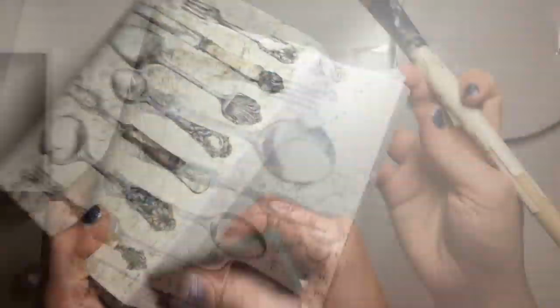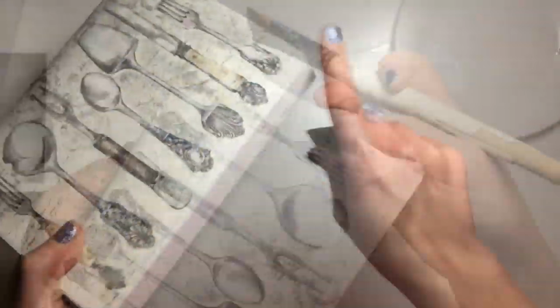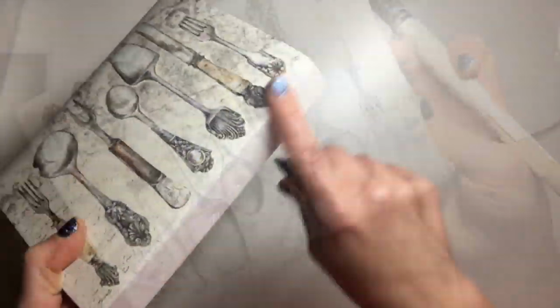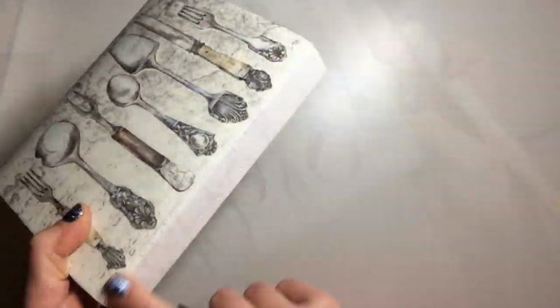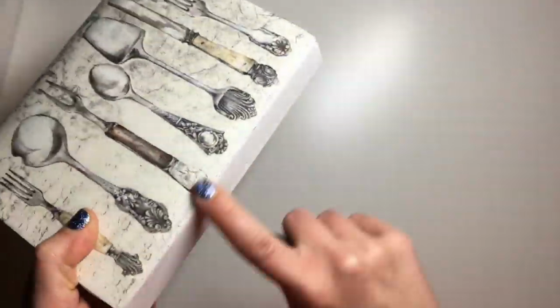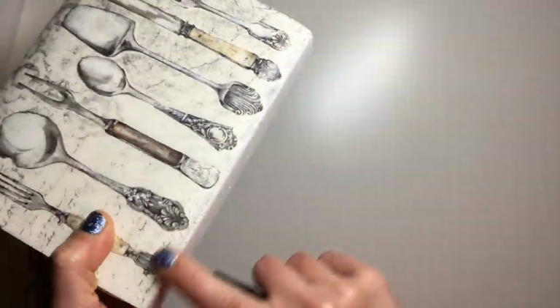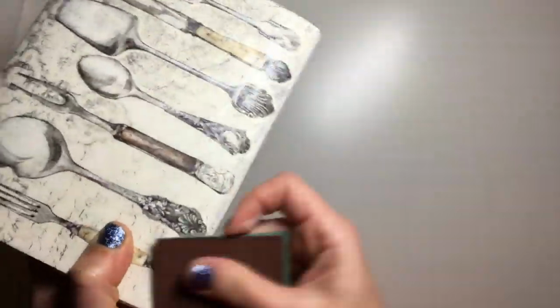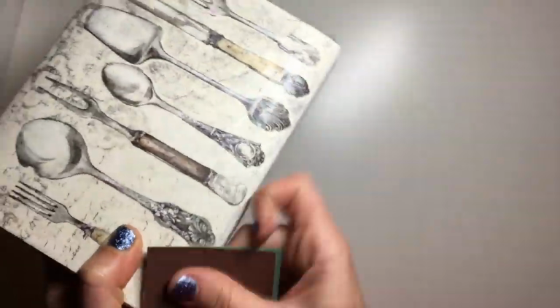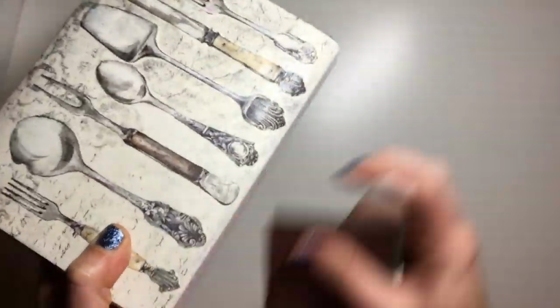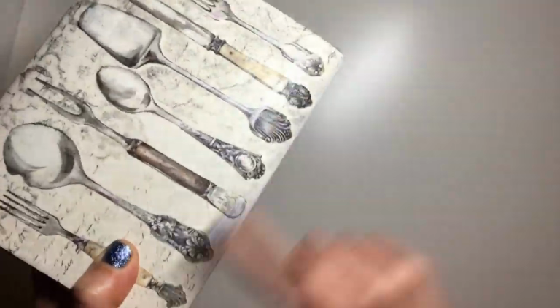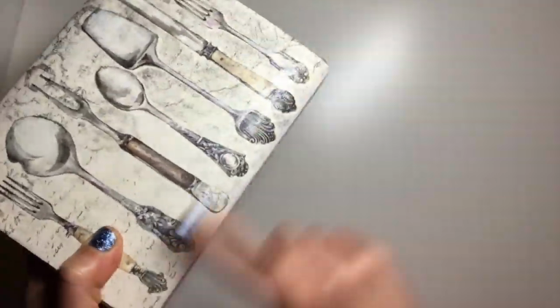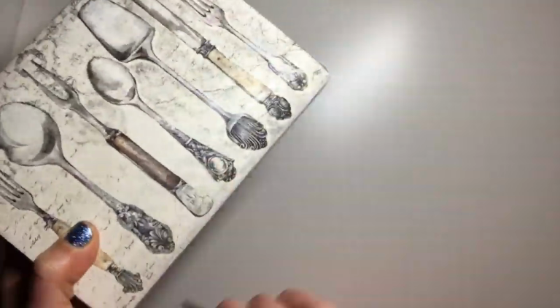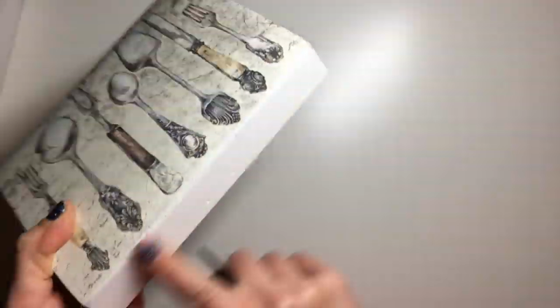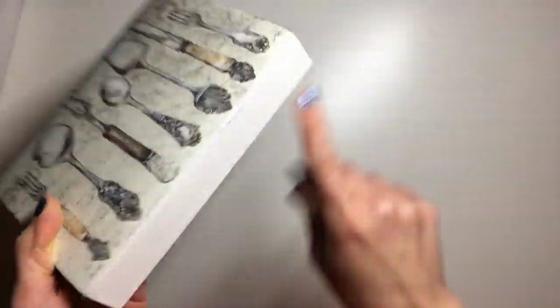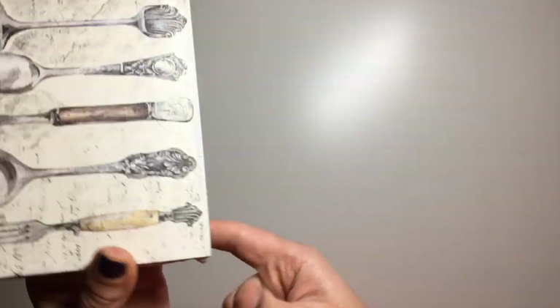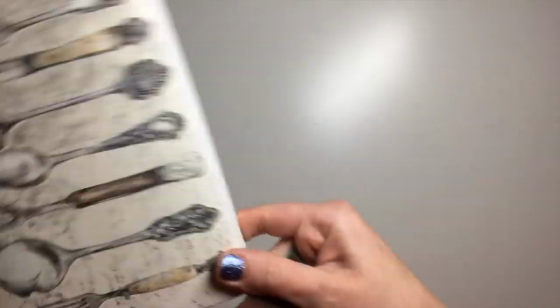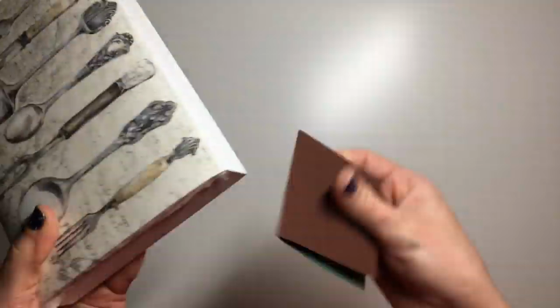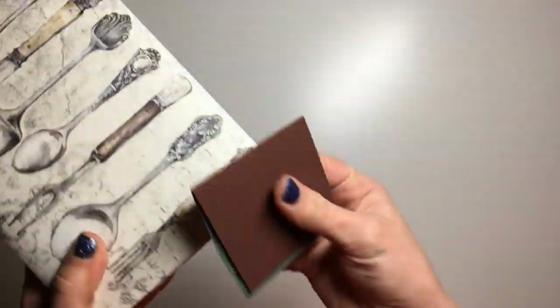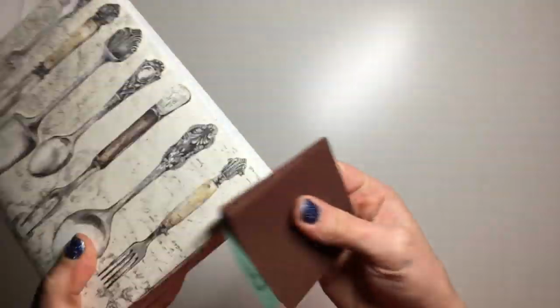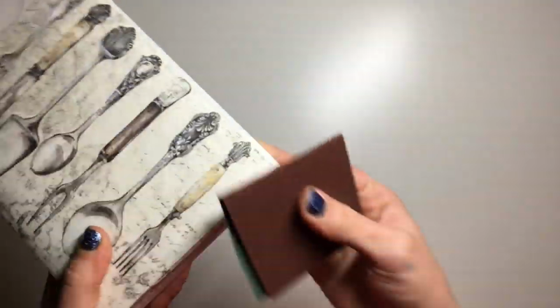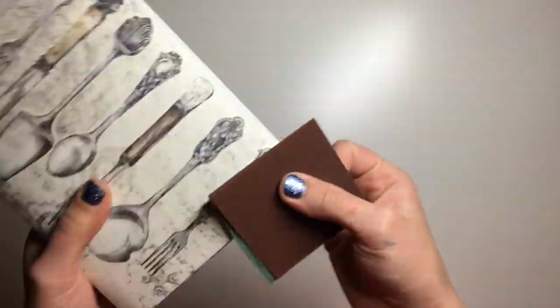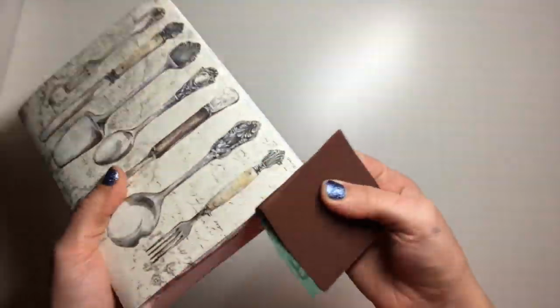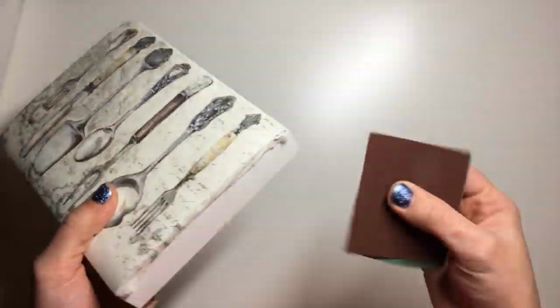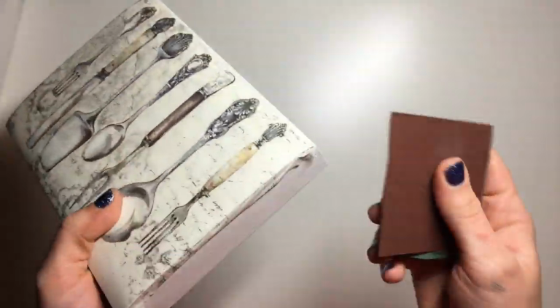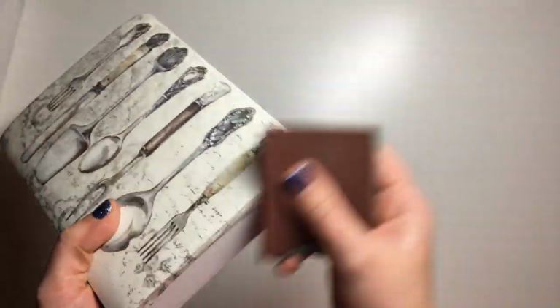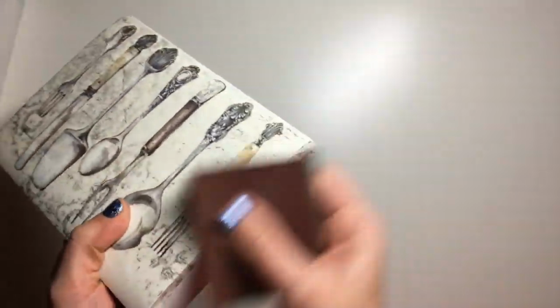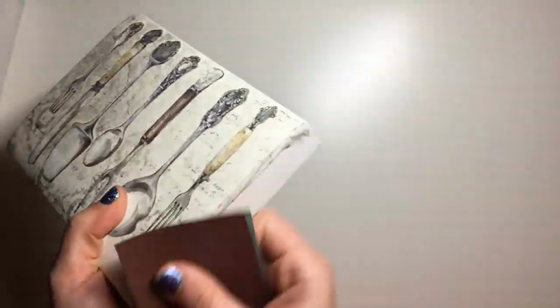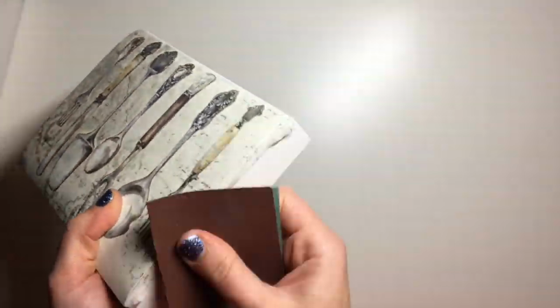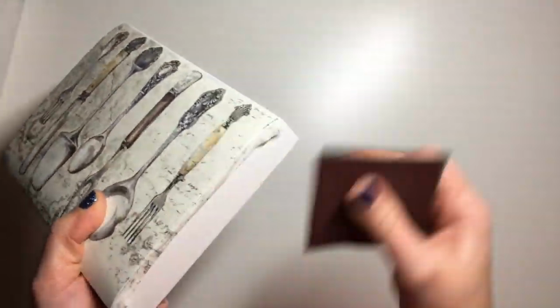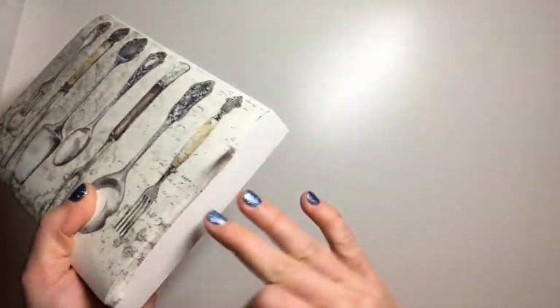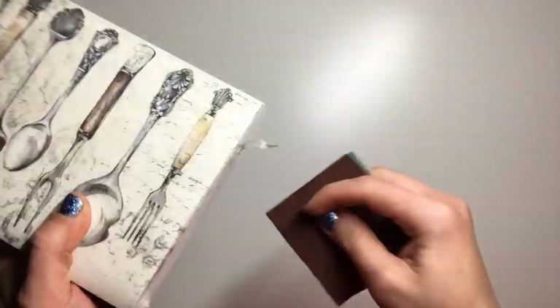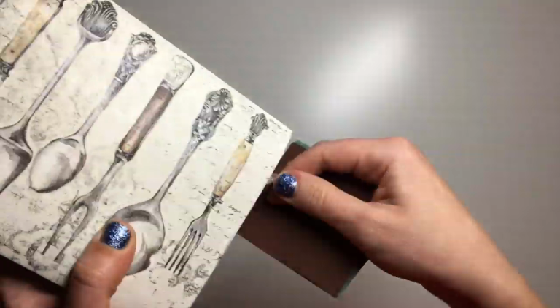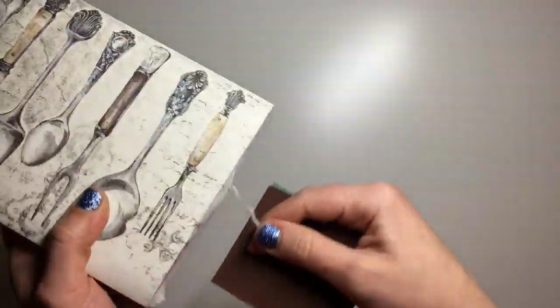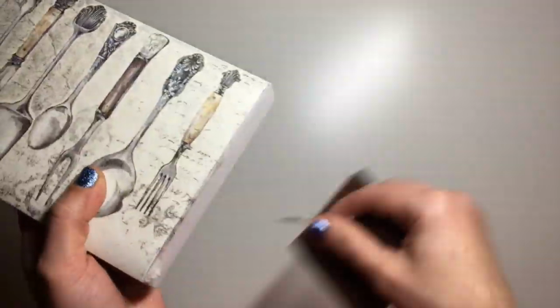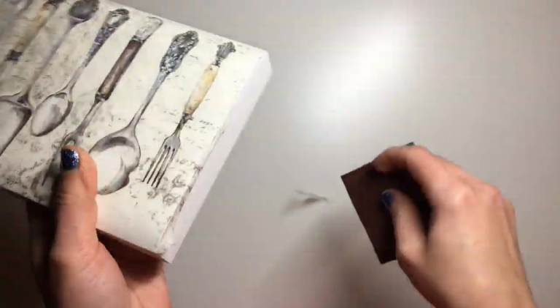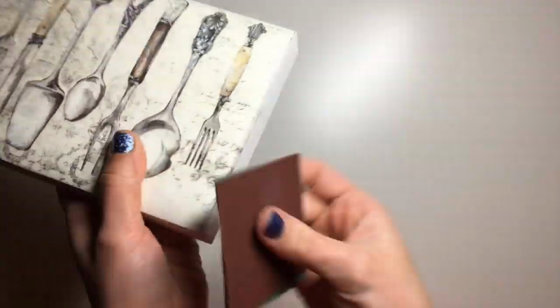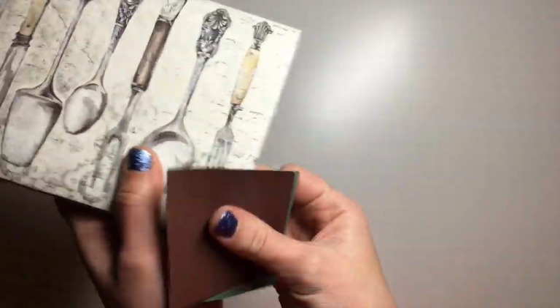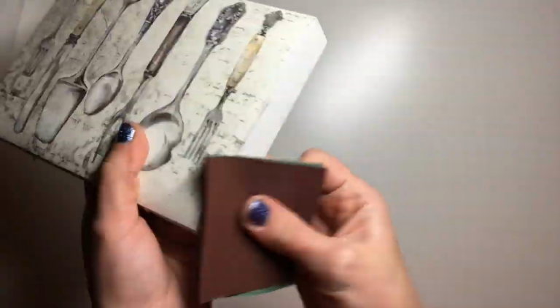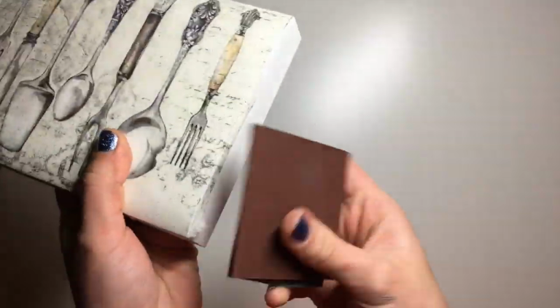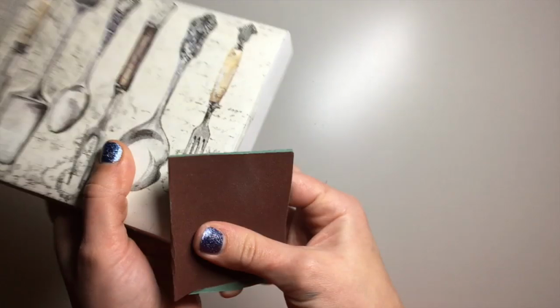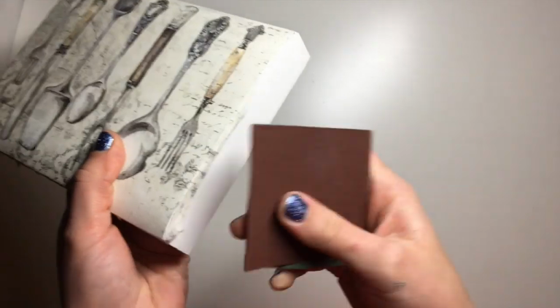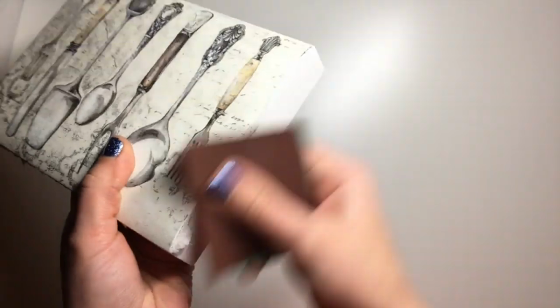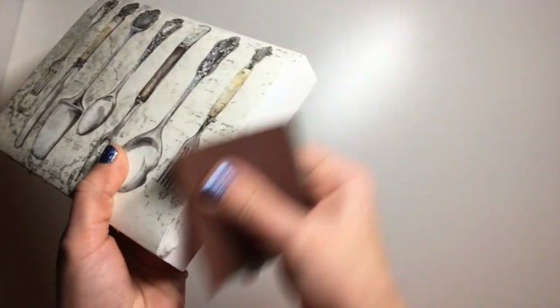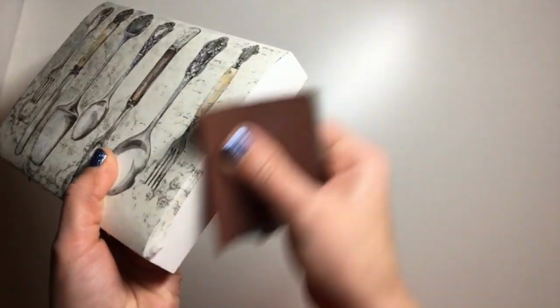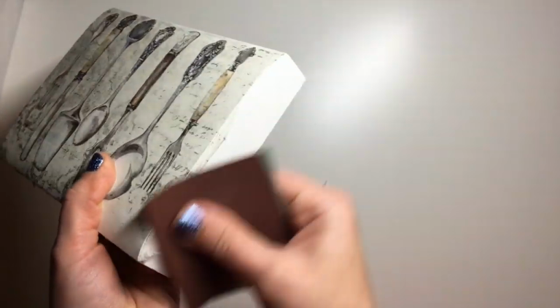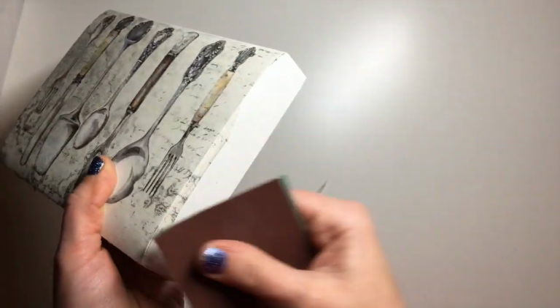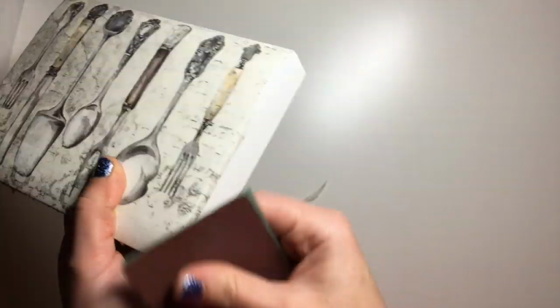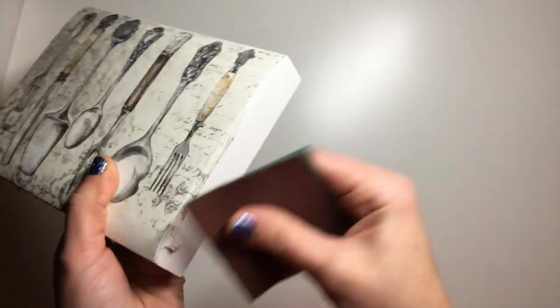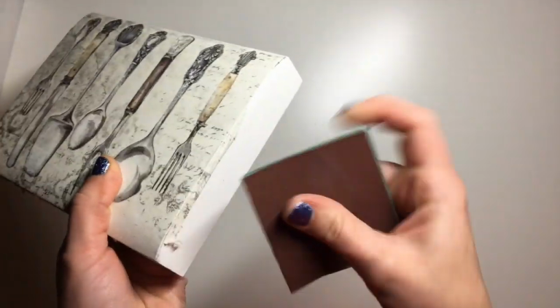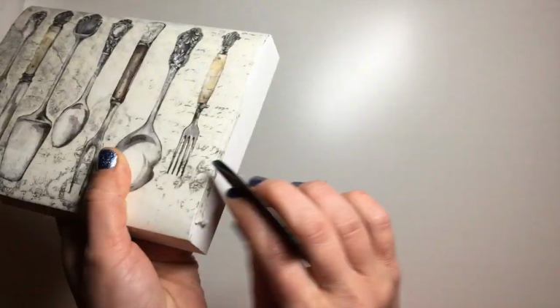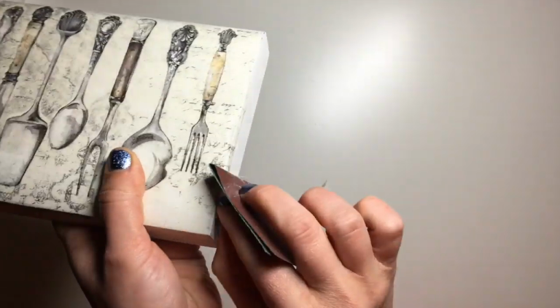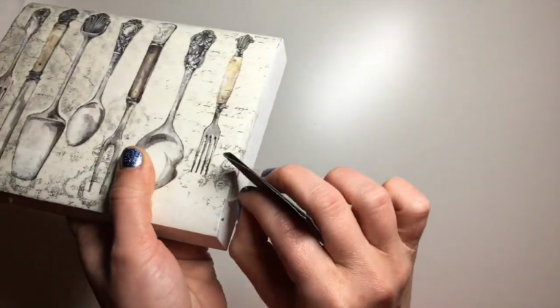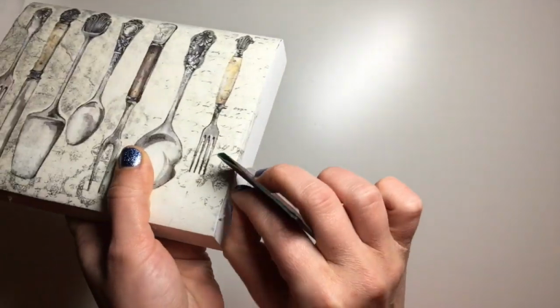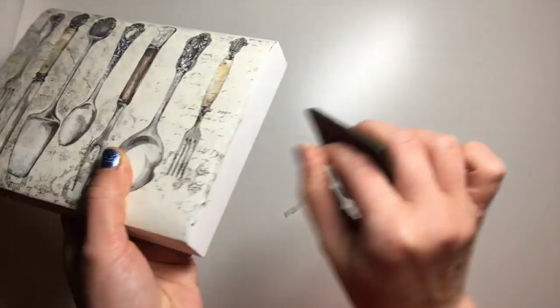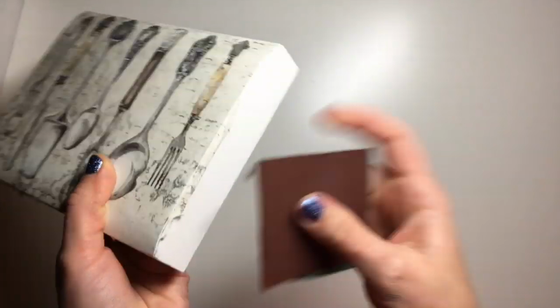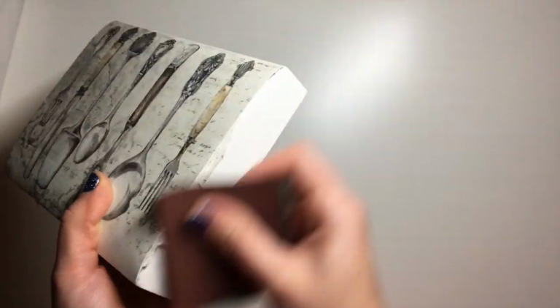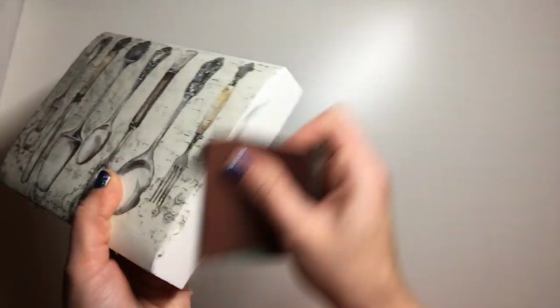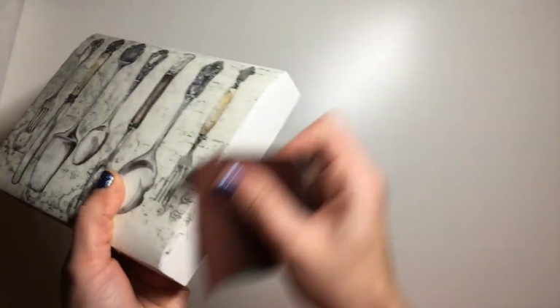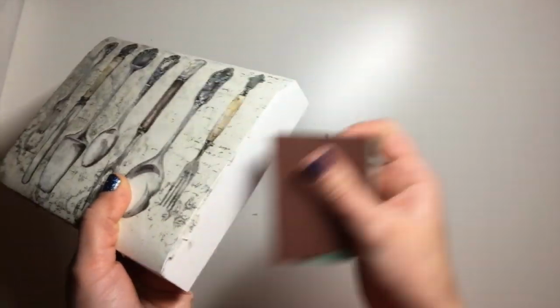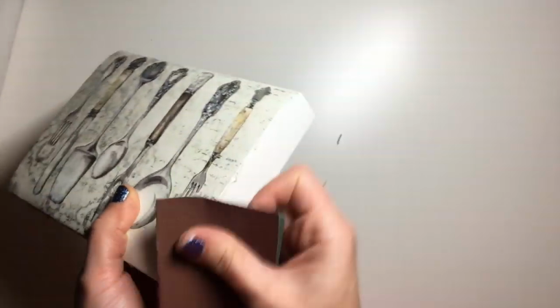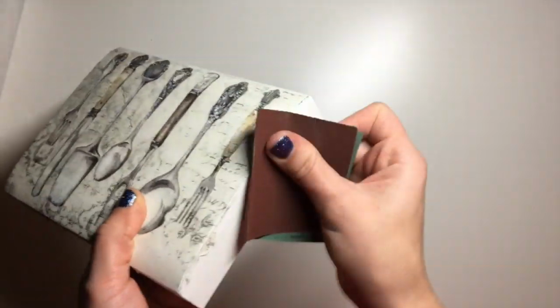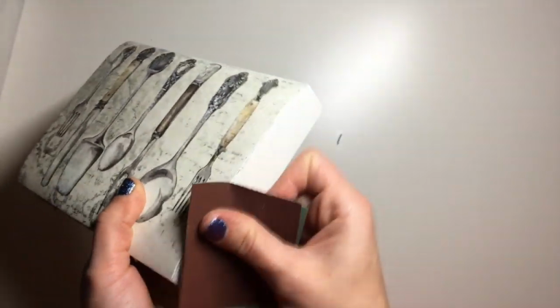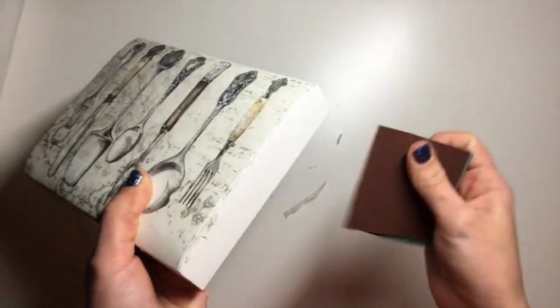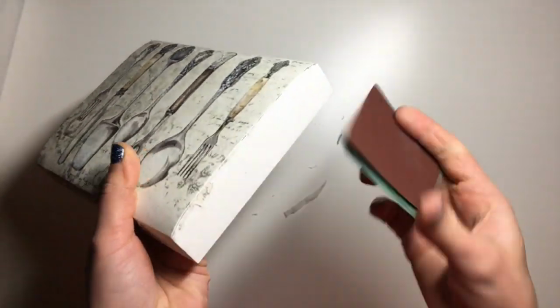Once my glue was dry I took a little bit of sandpaper and cleaned up all of the excess napkin off of the edges.